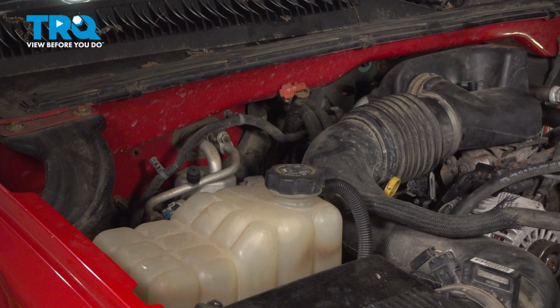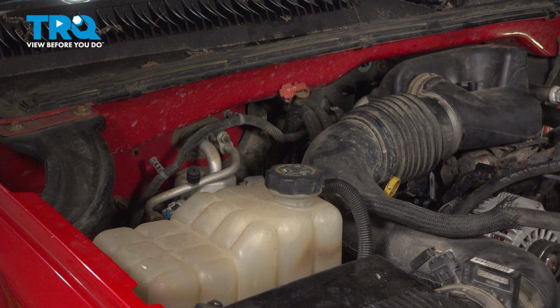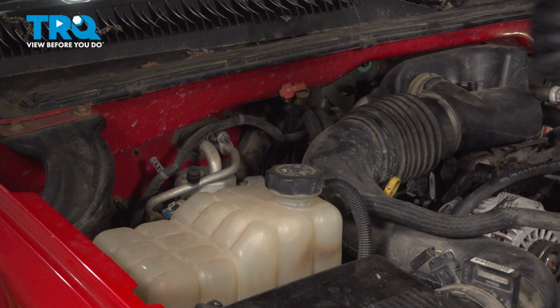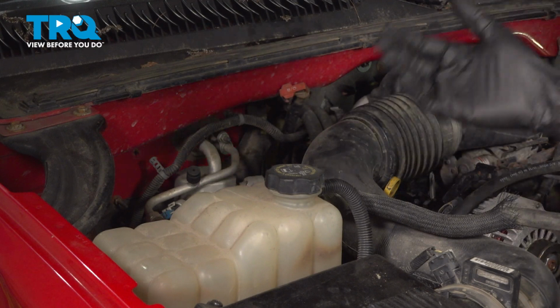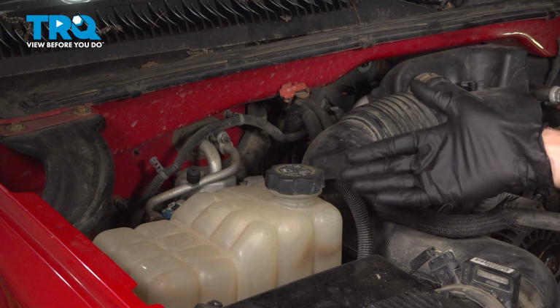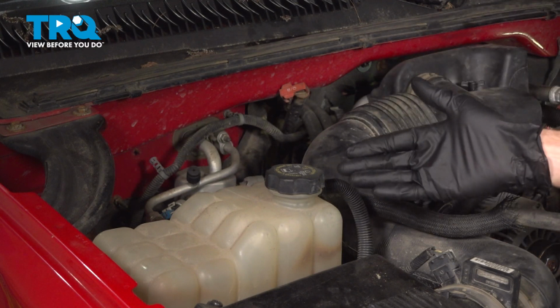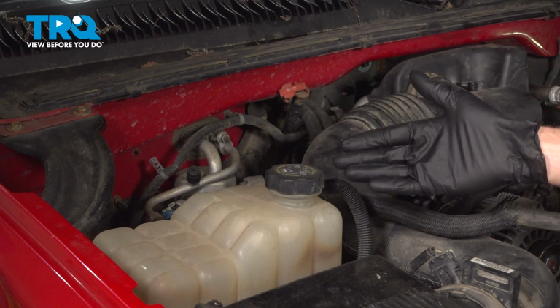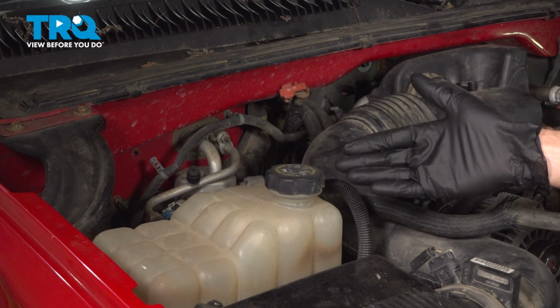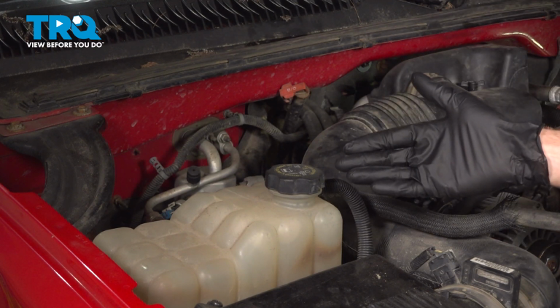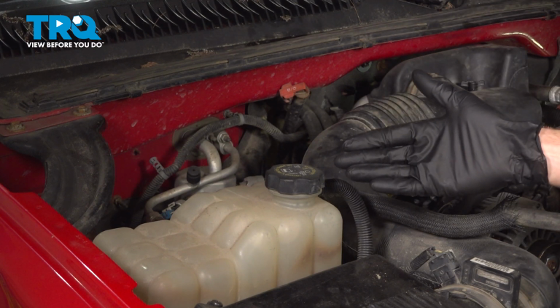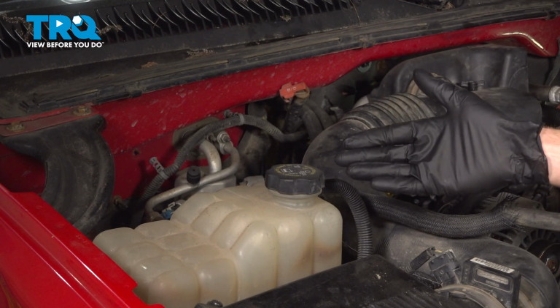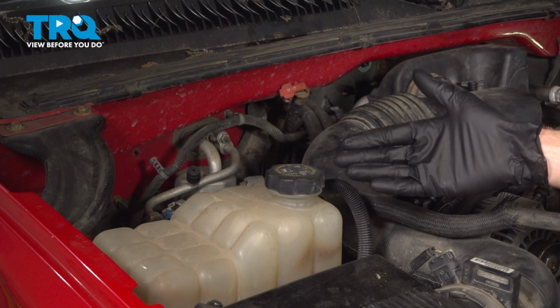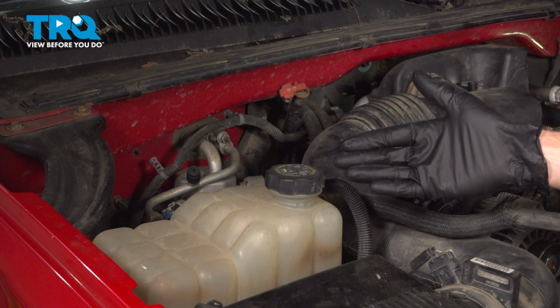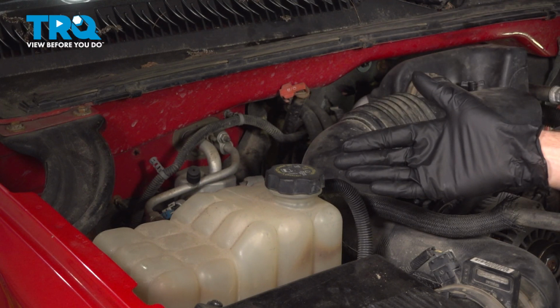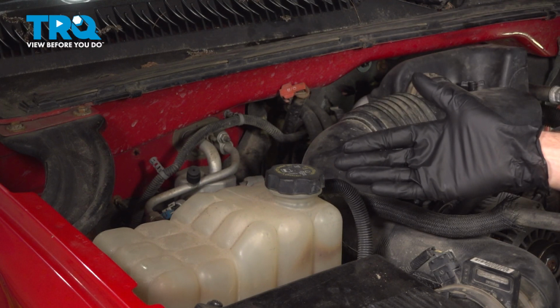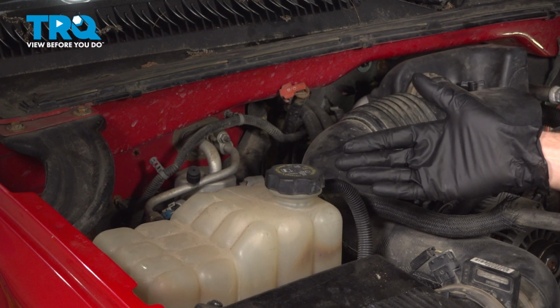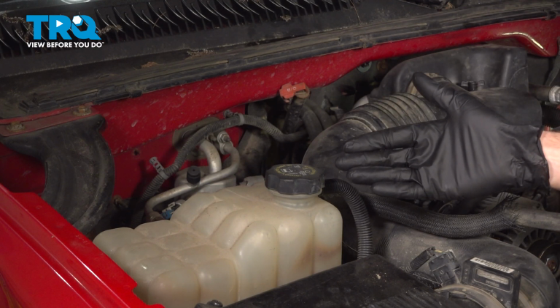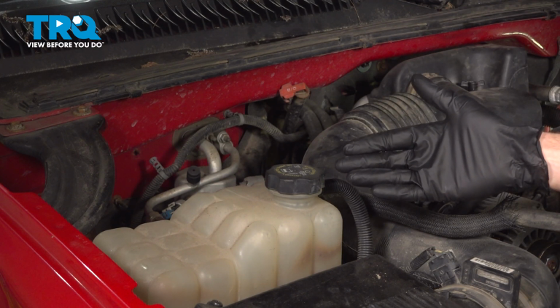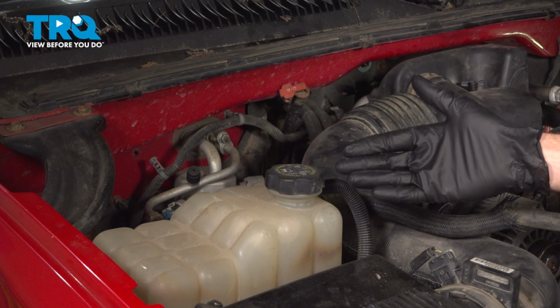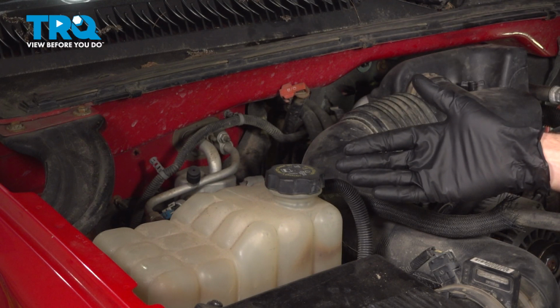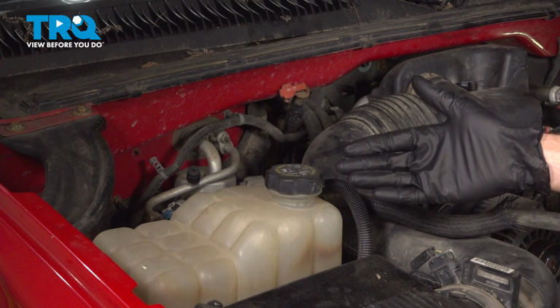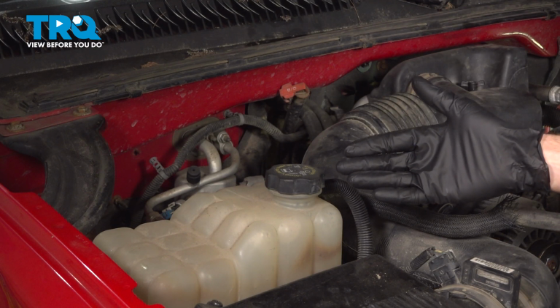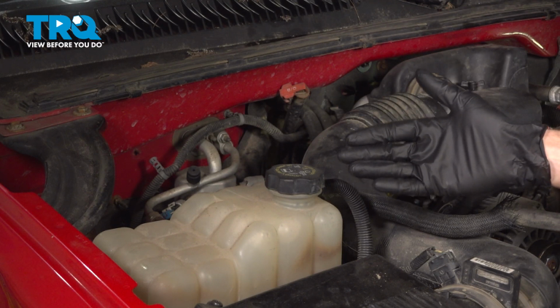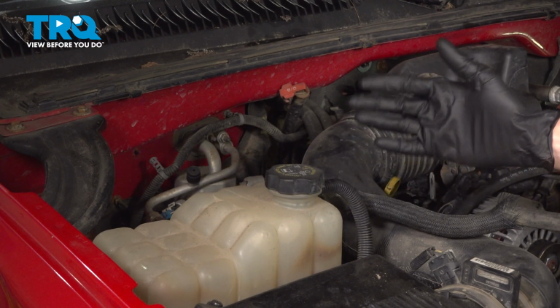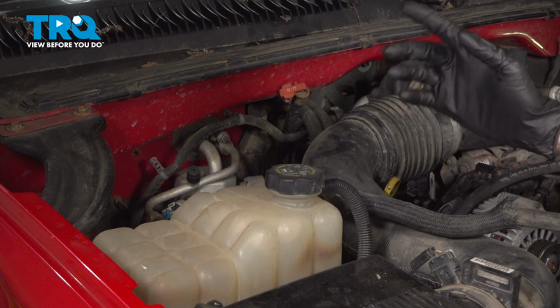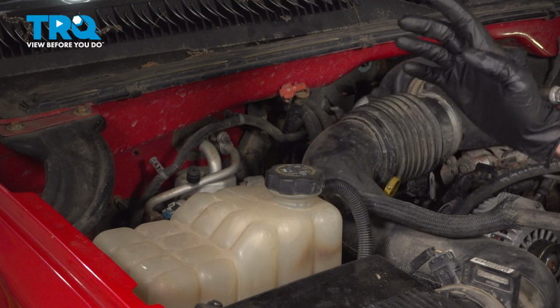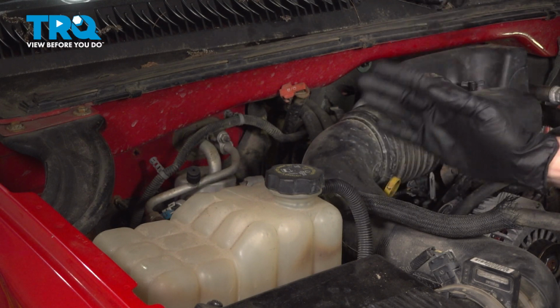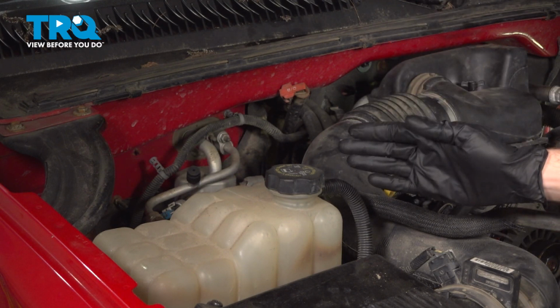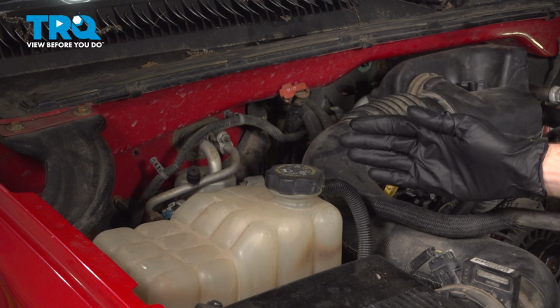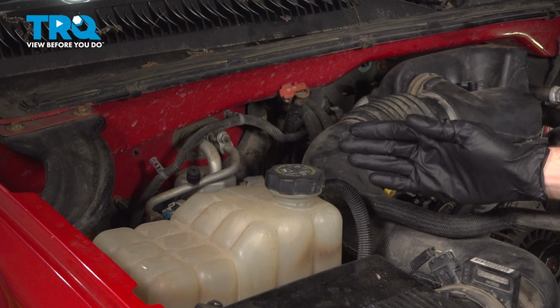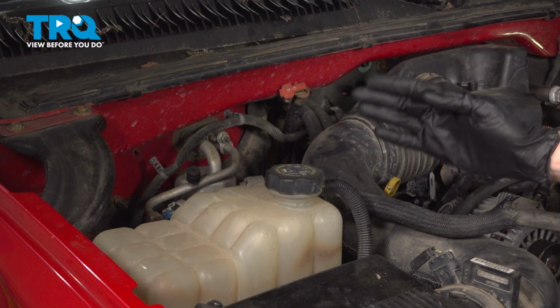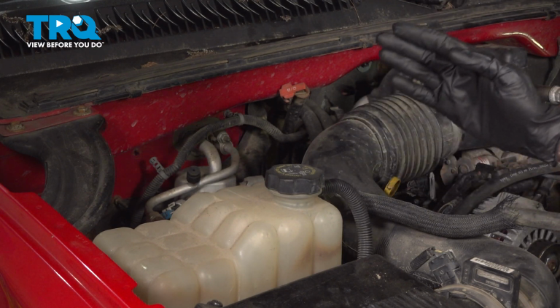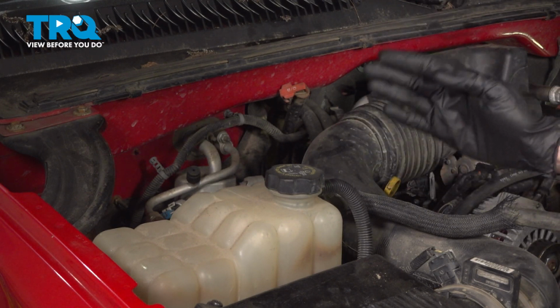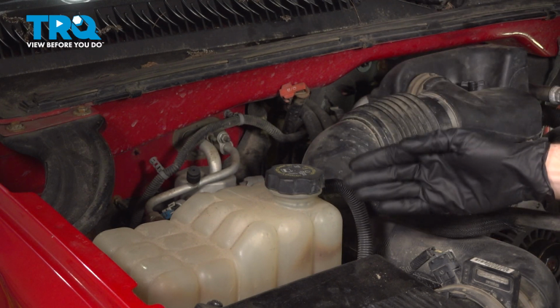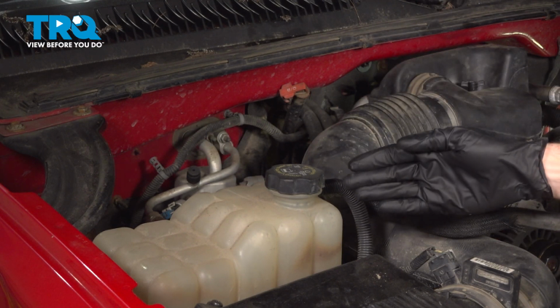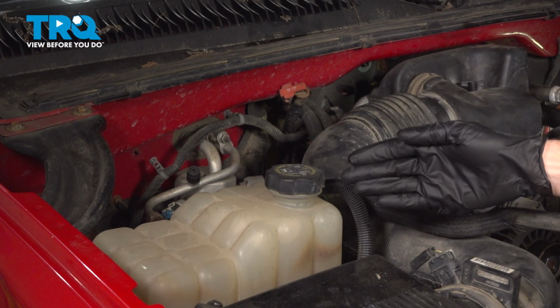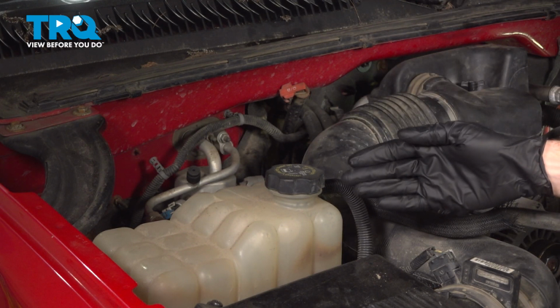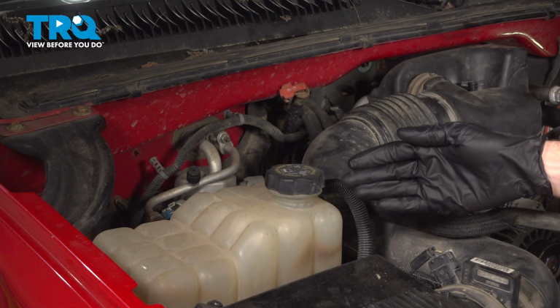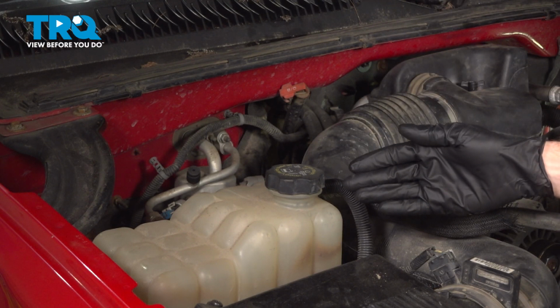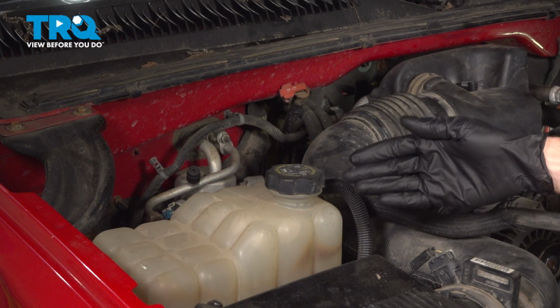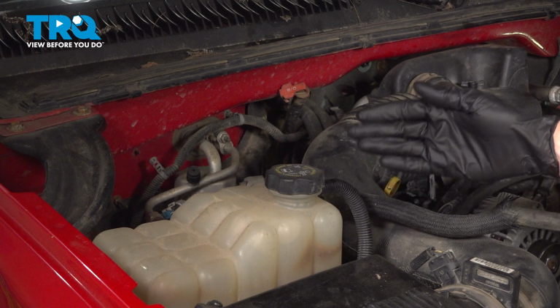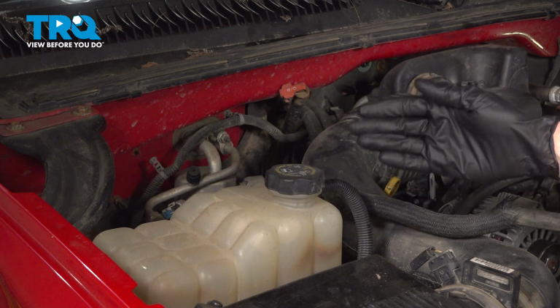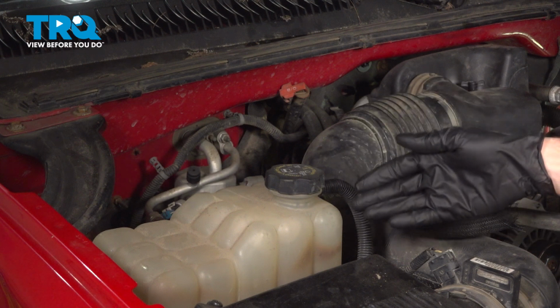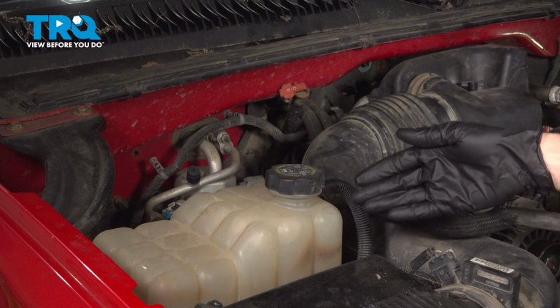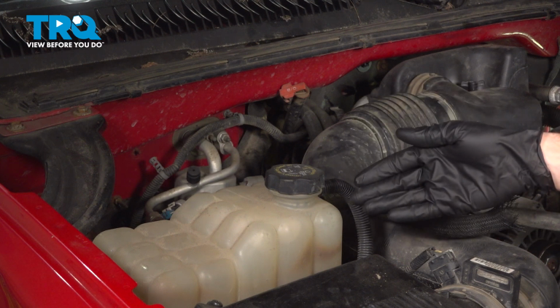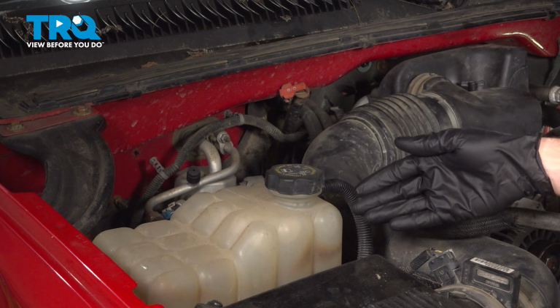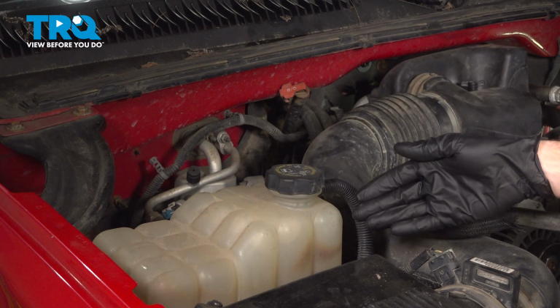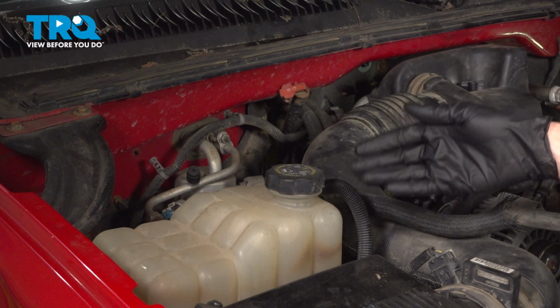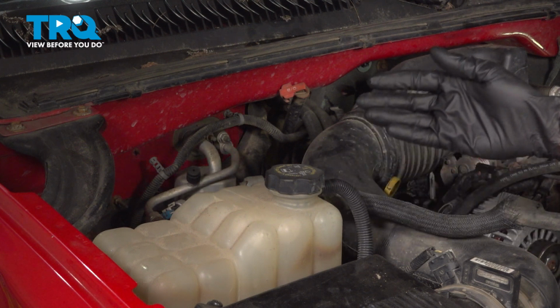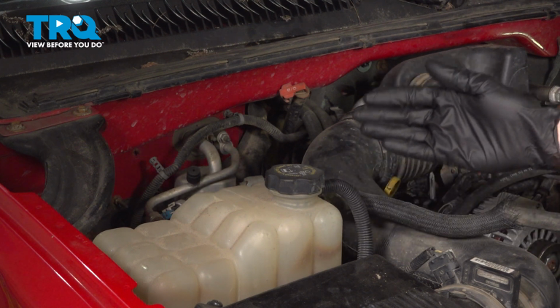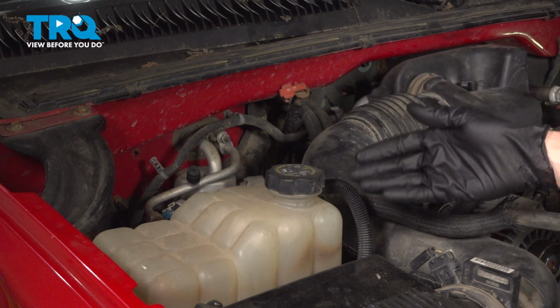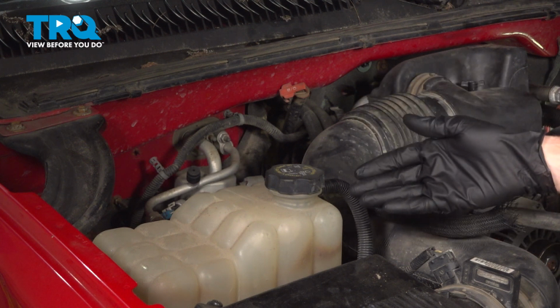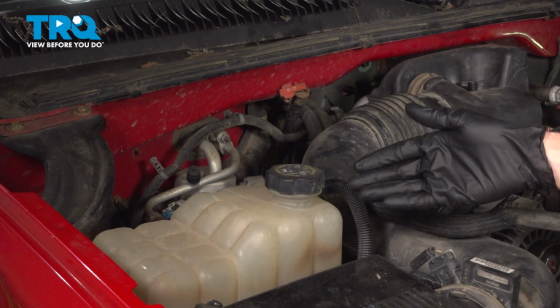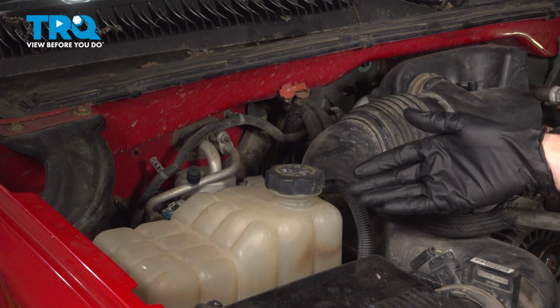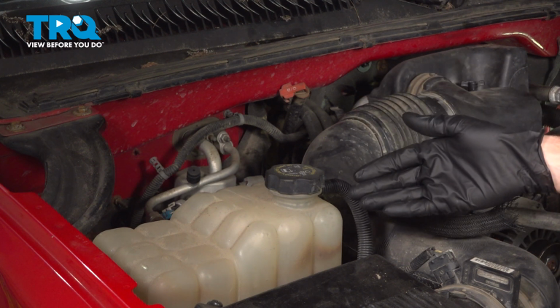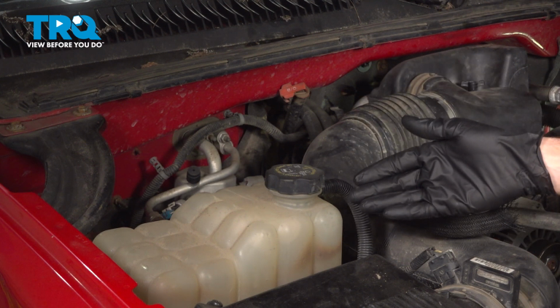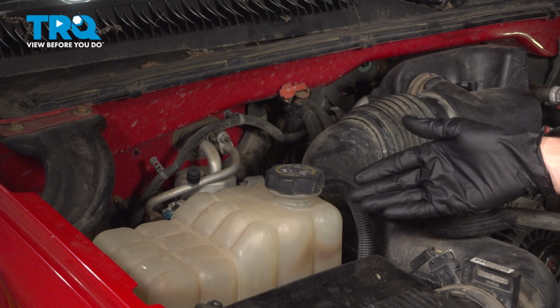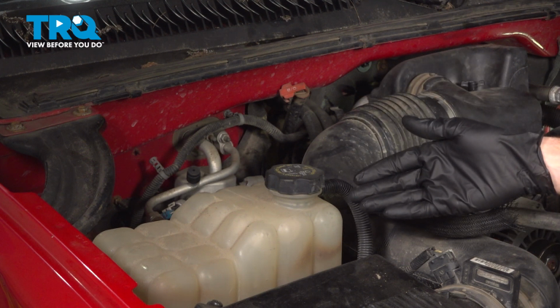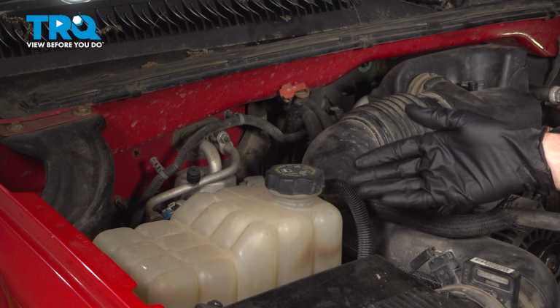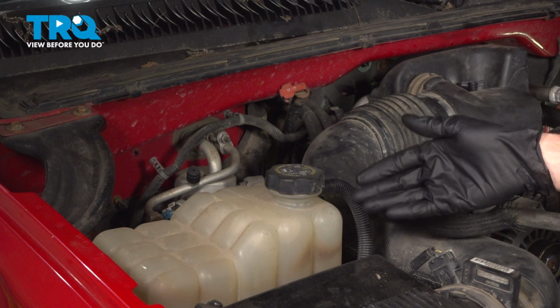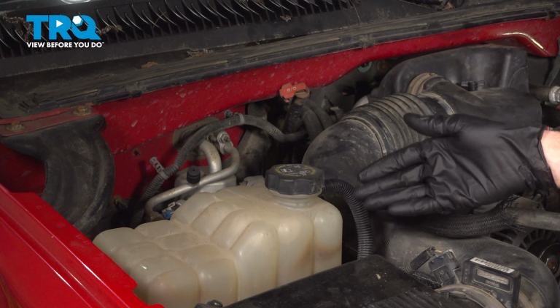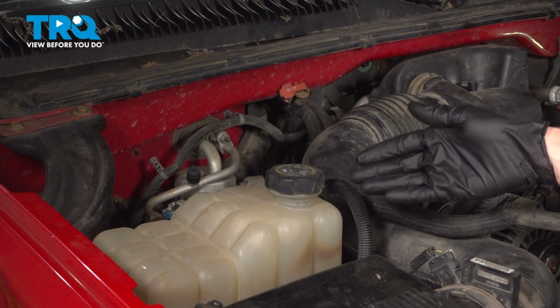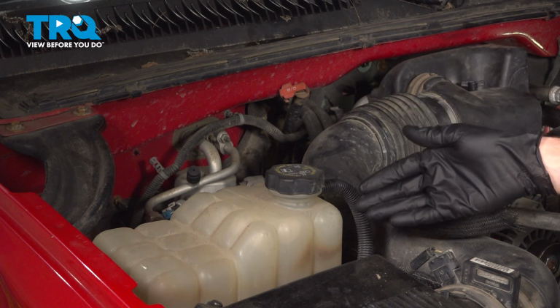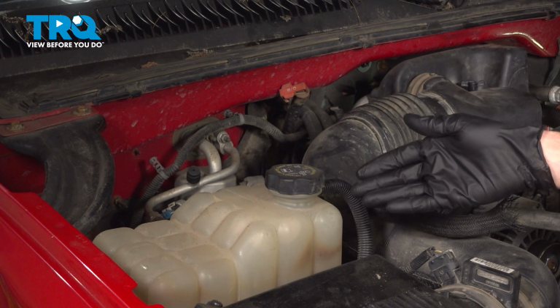Let's get started on our job. Commonly, you do want to flush out the cooling system whenever you're doing something coolant related.